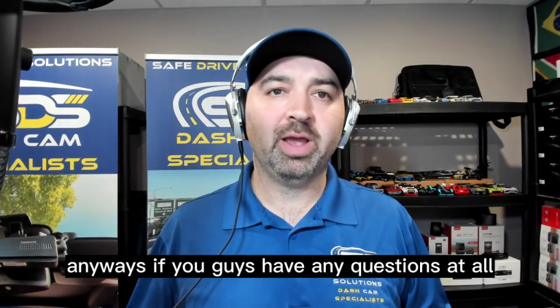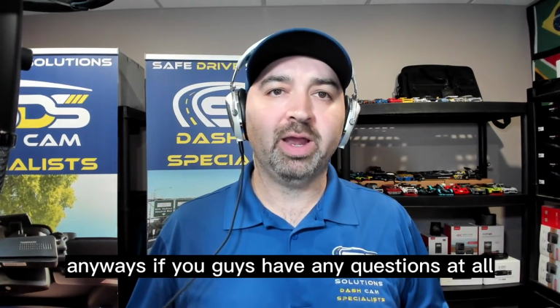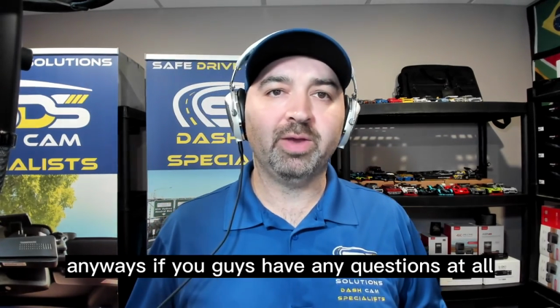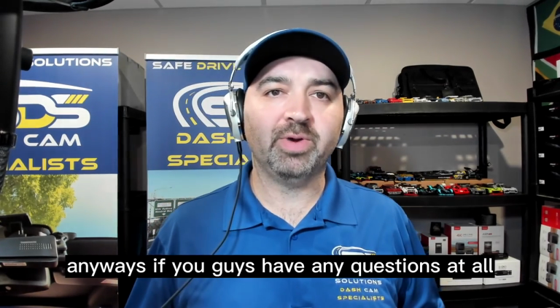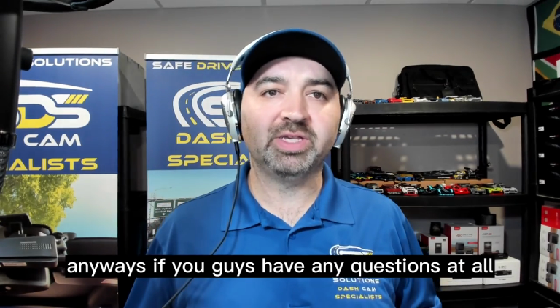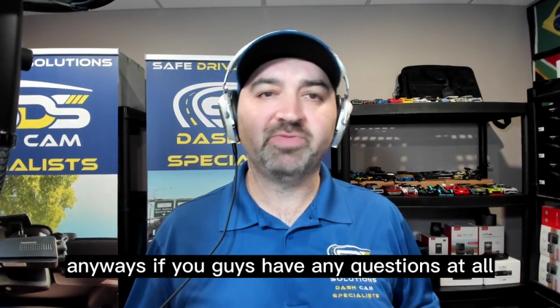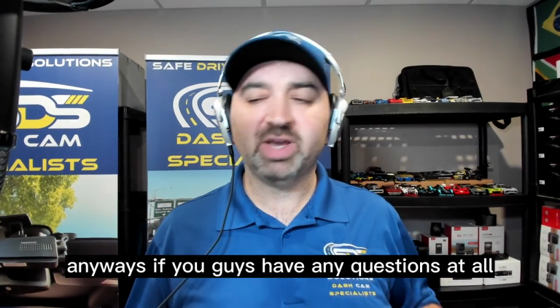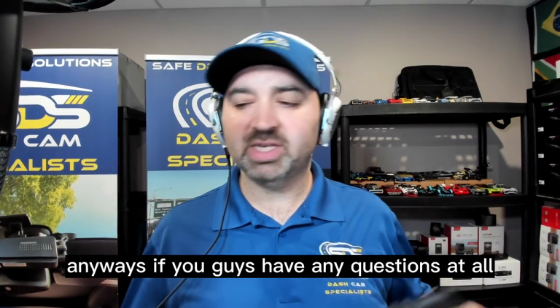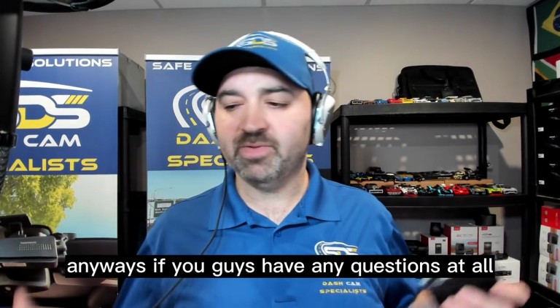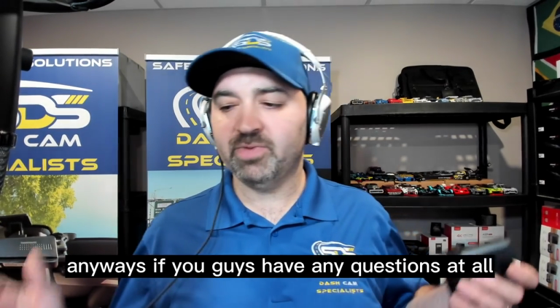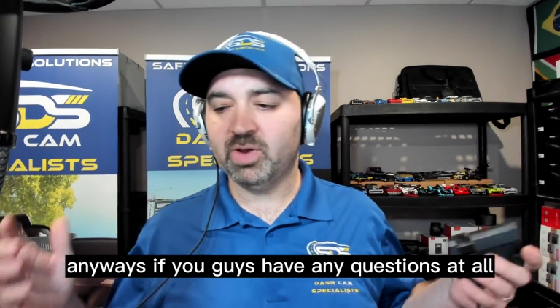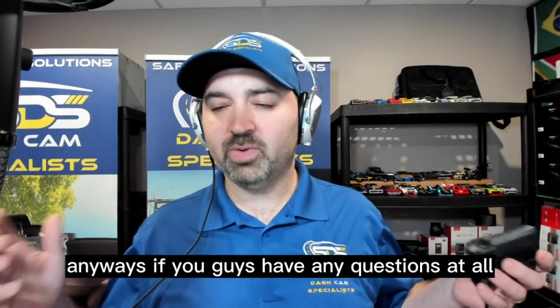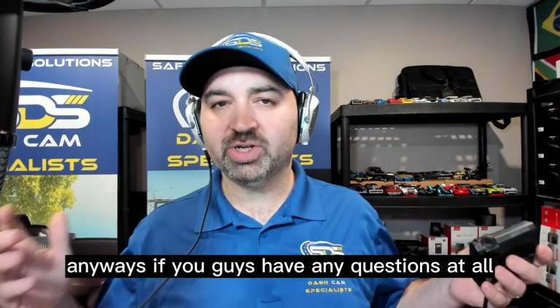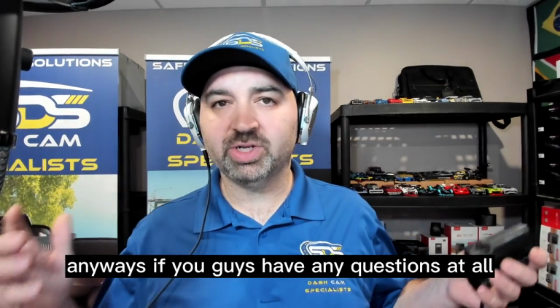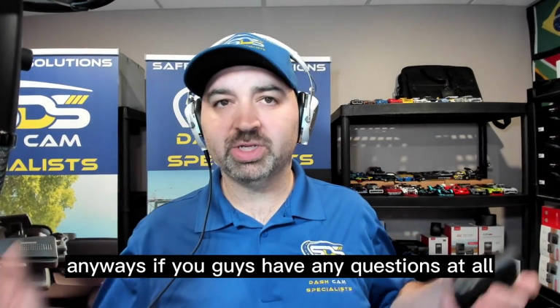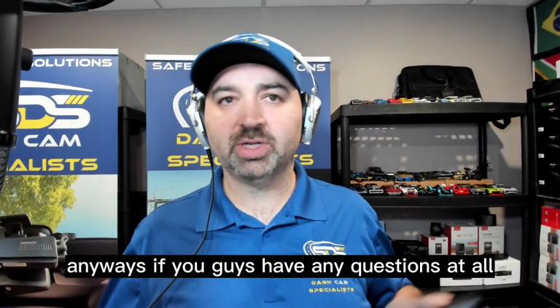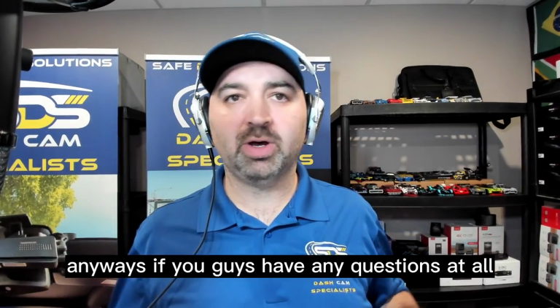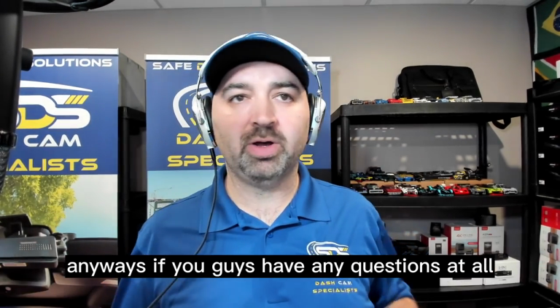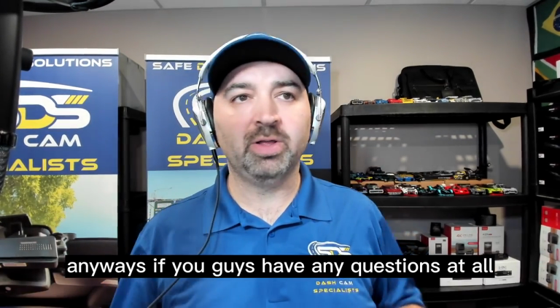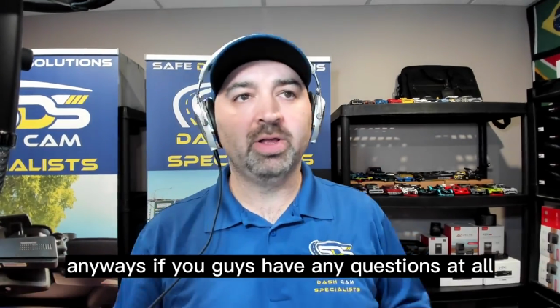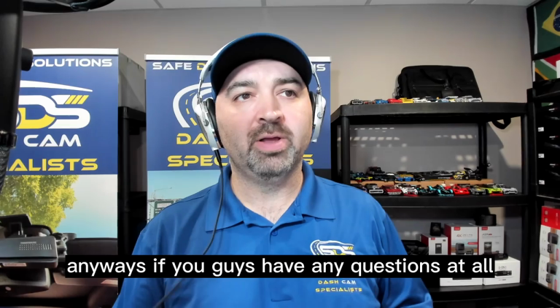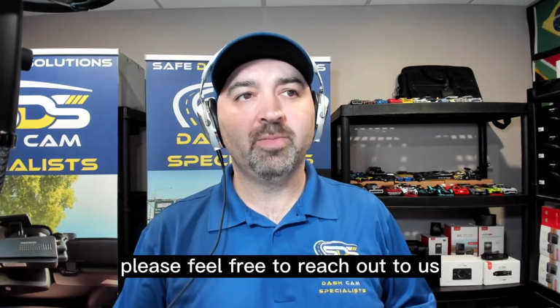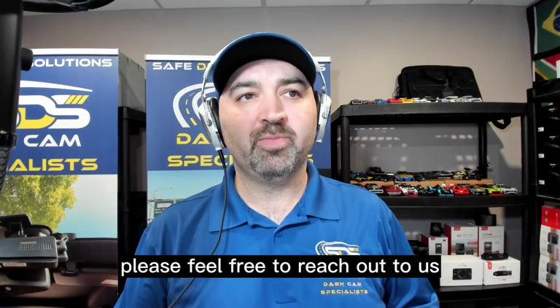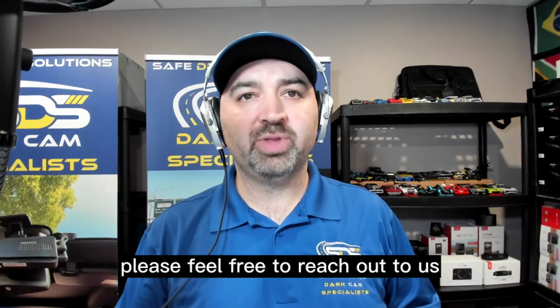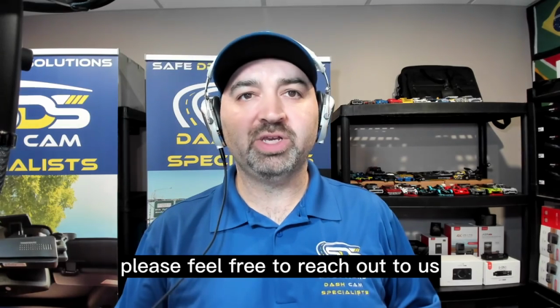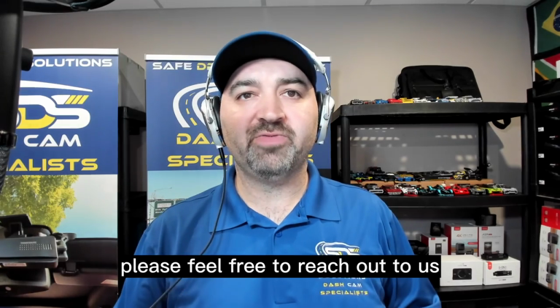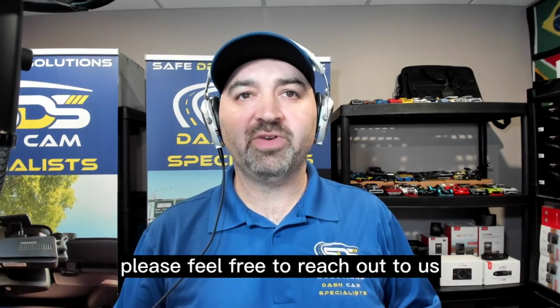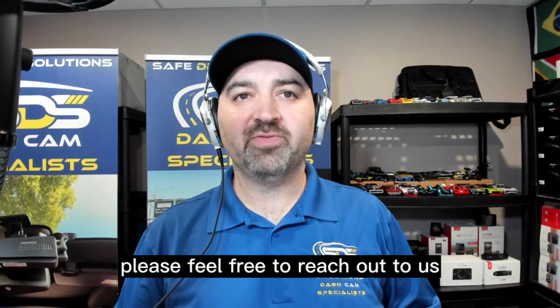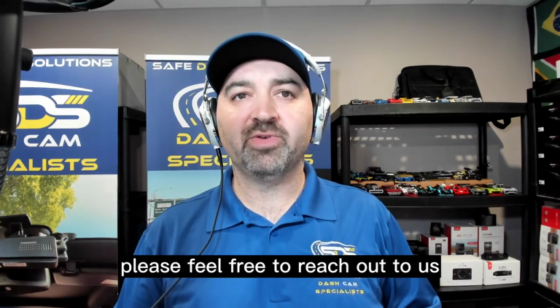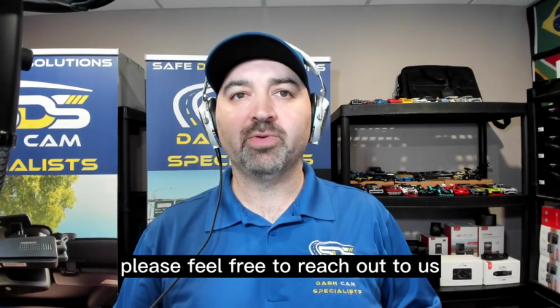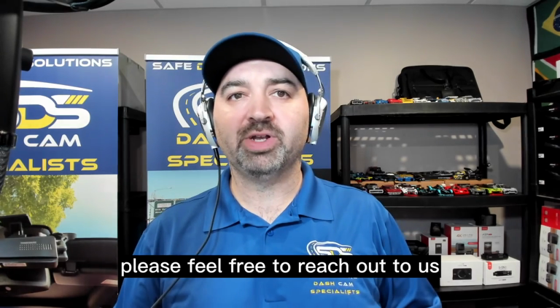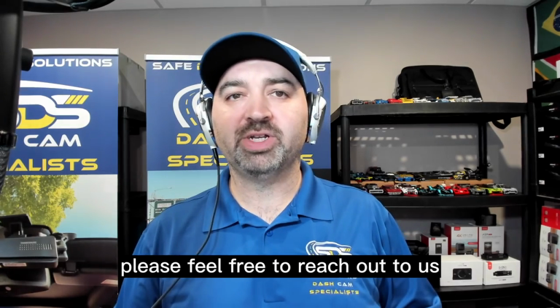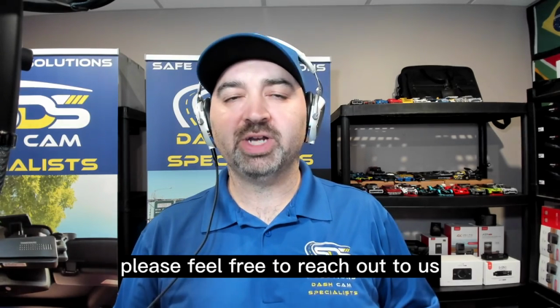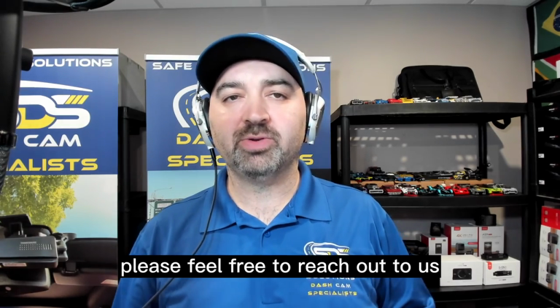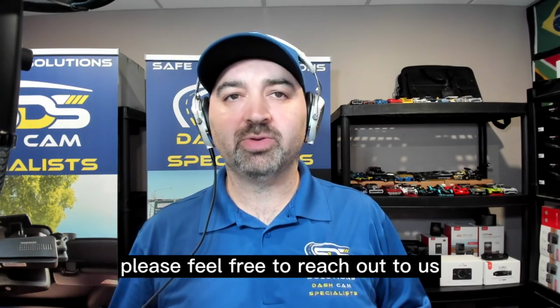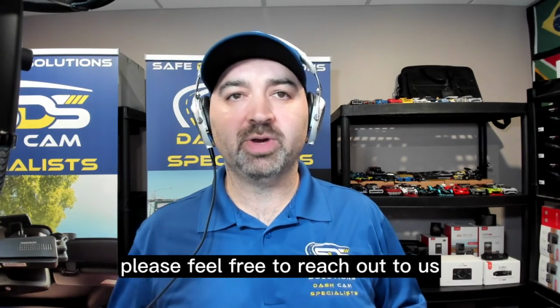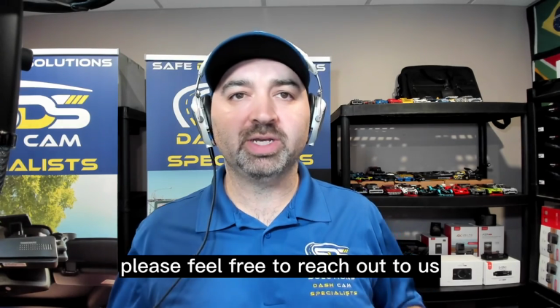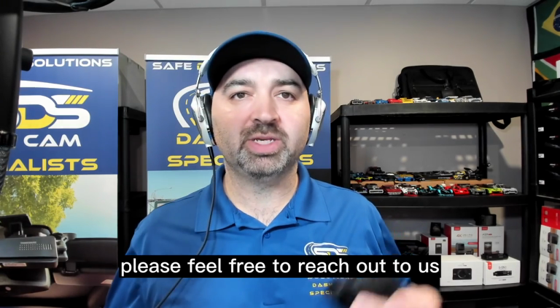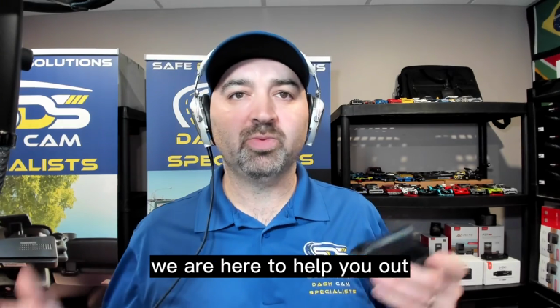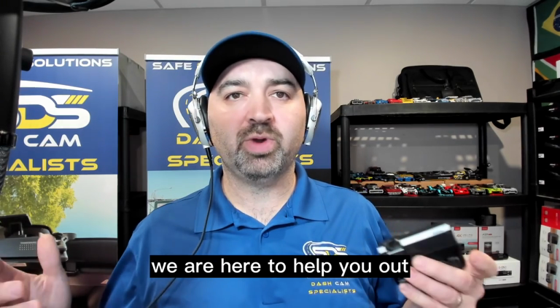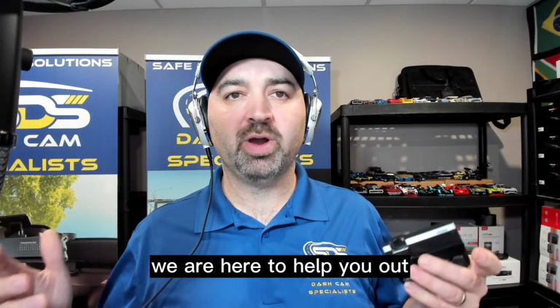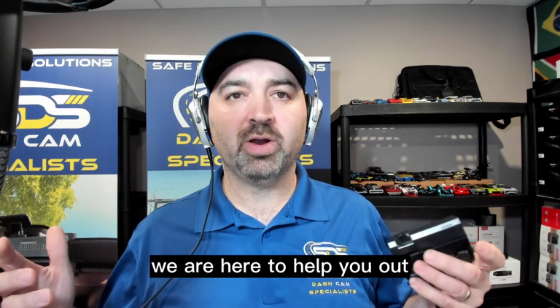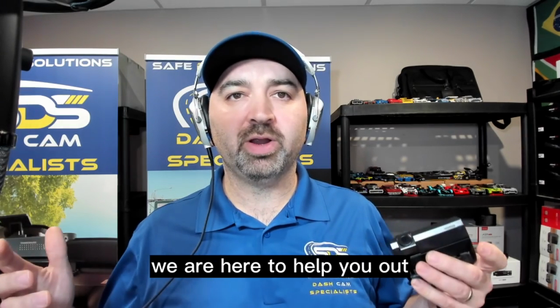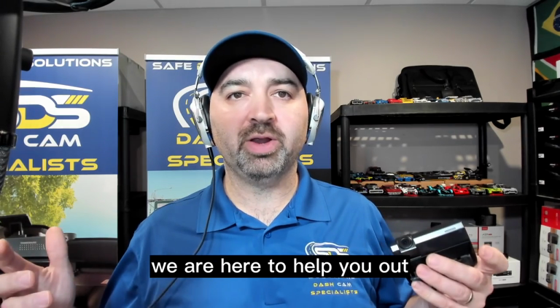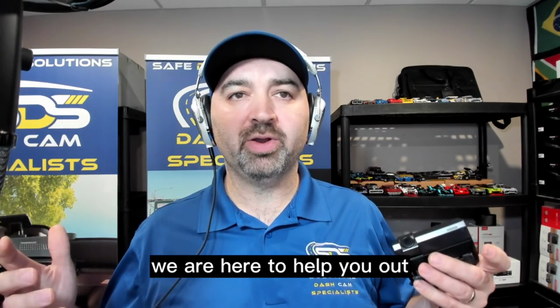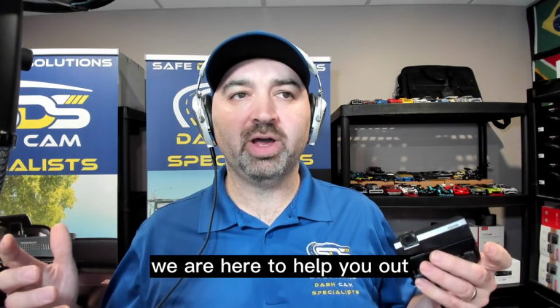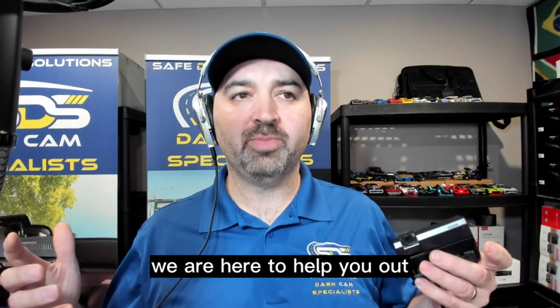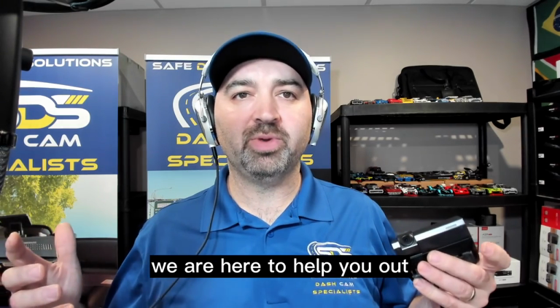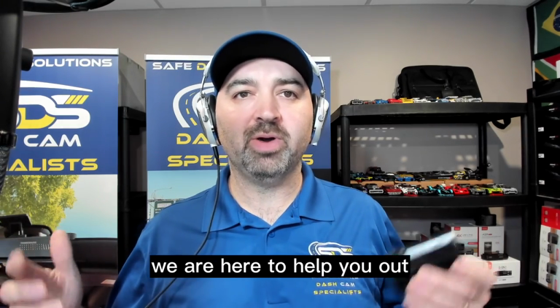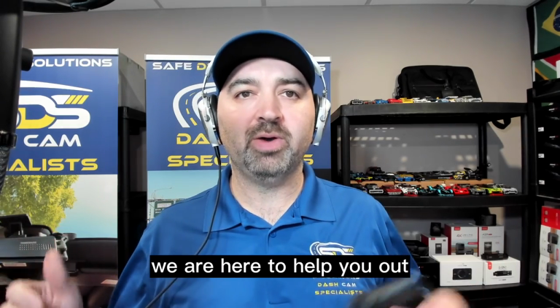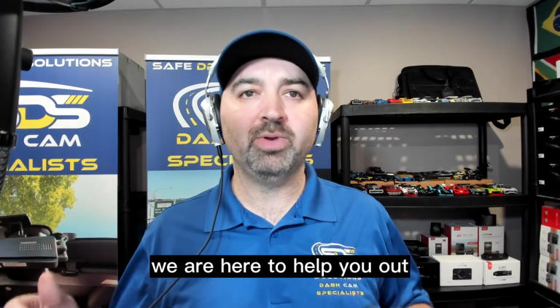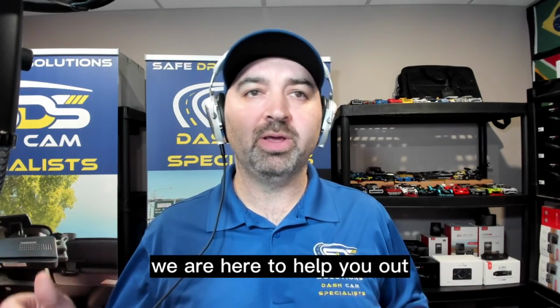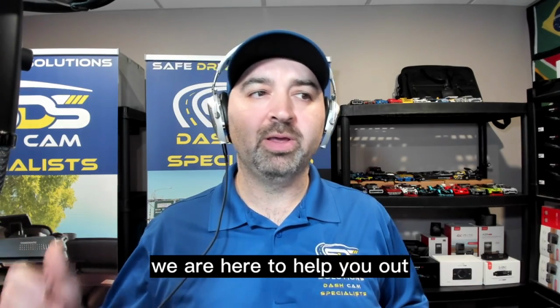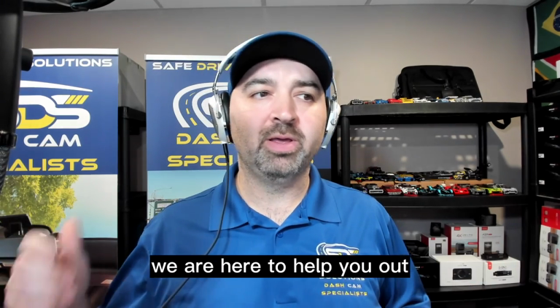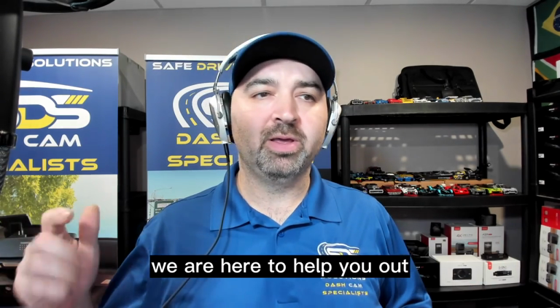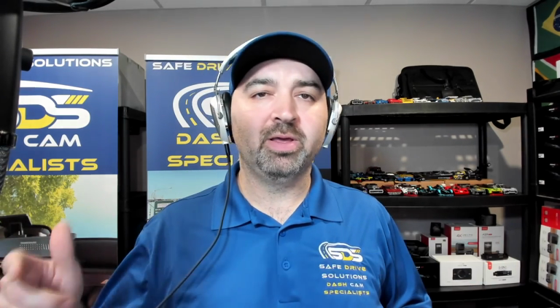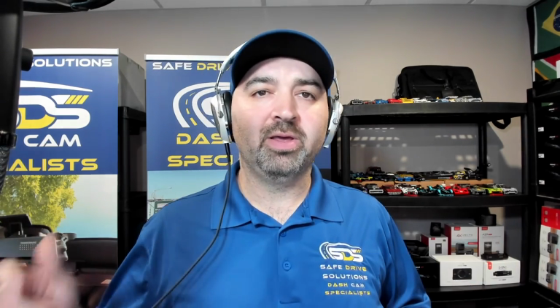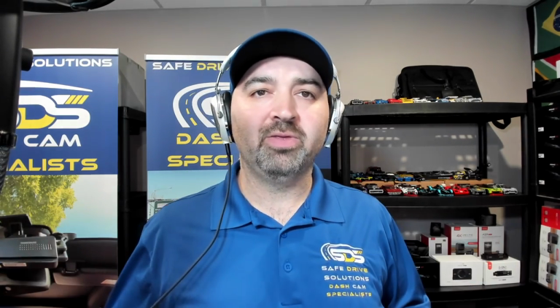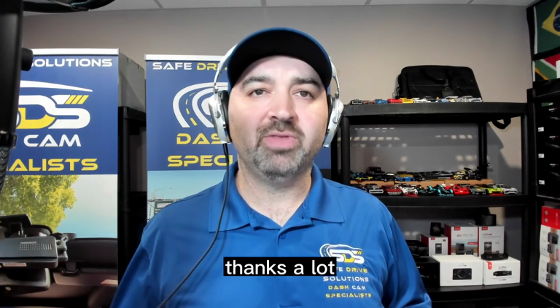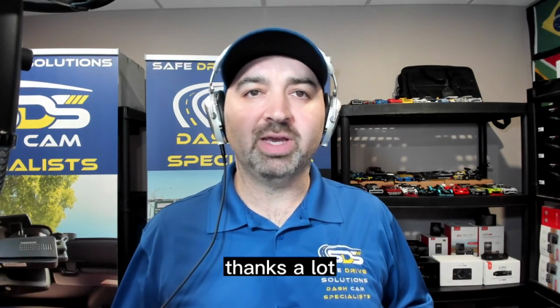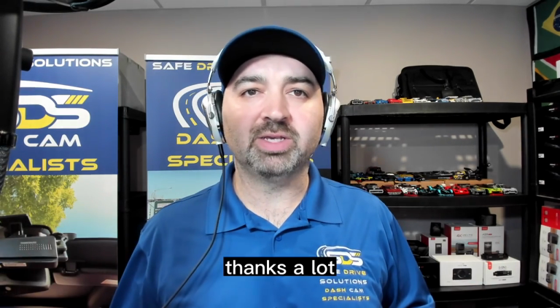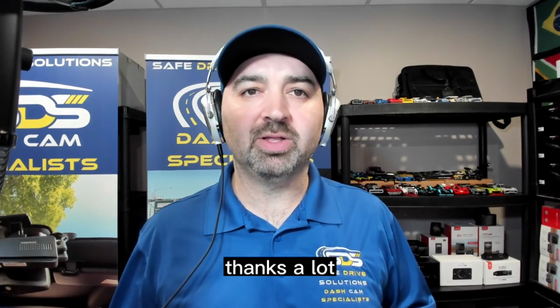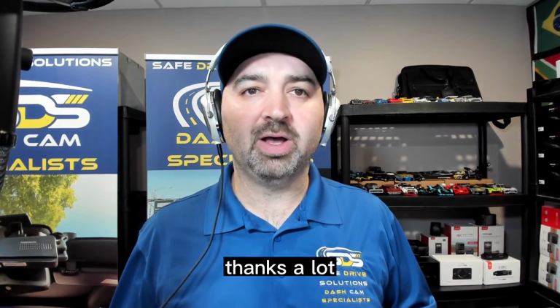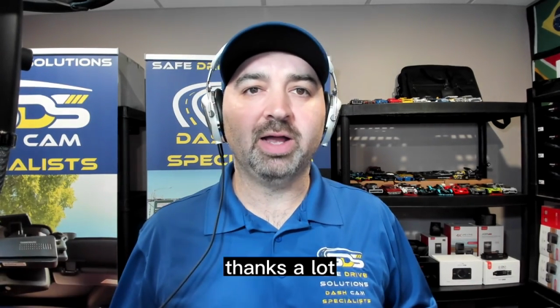Anyway, if you guys have any questions at all, please feel free to reach out to us. We are here to help you out. Thanks a lot.